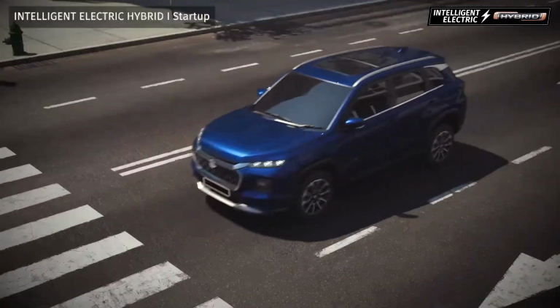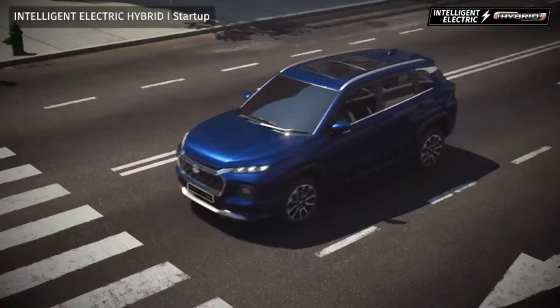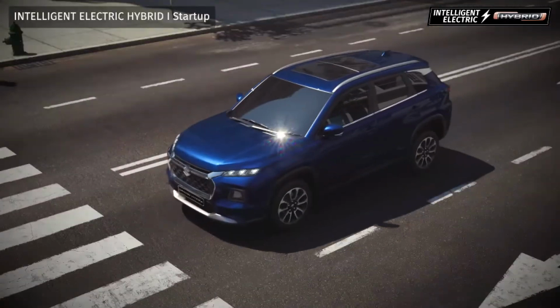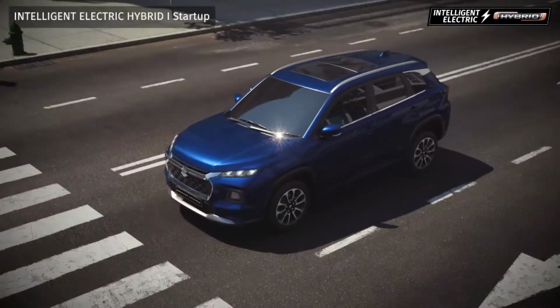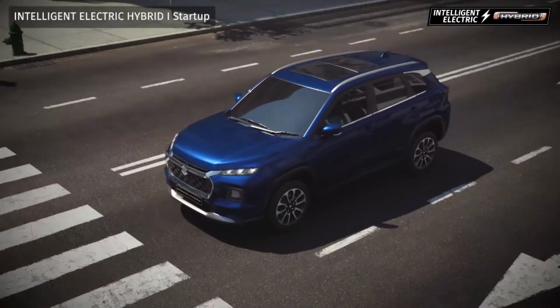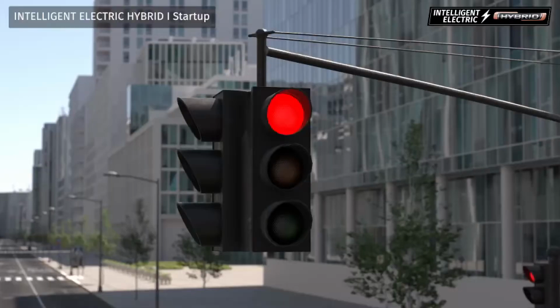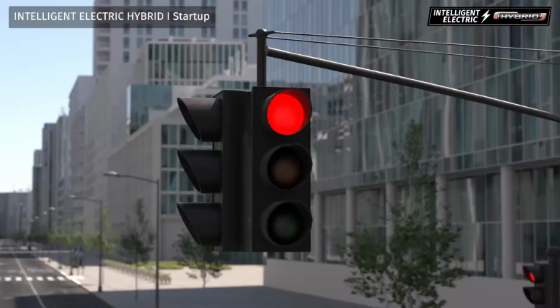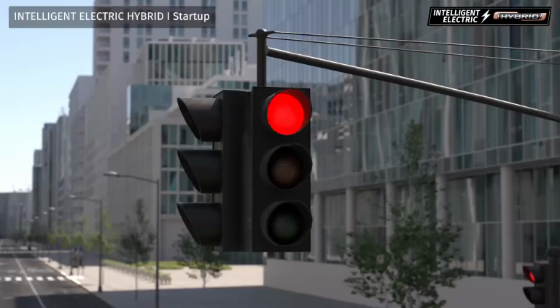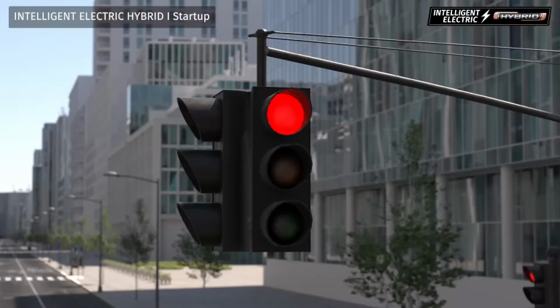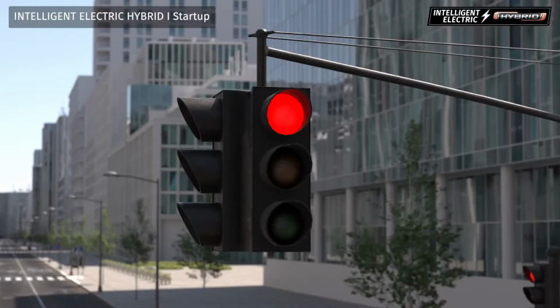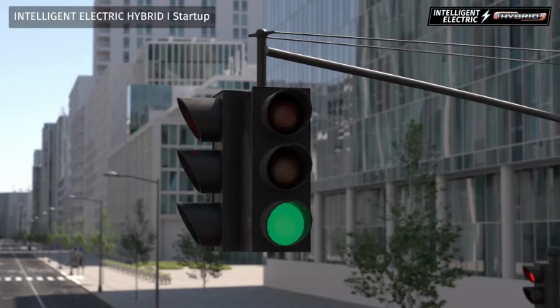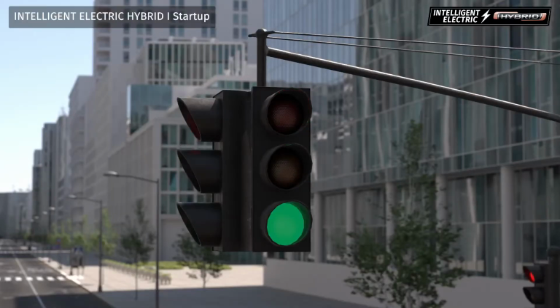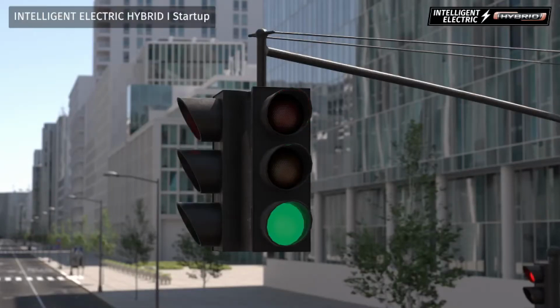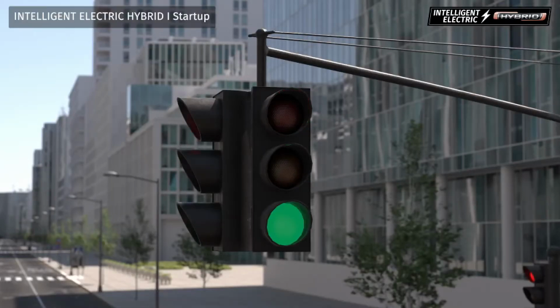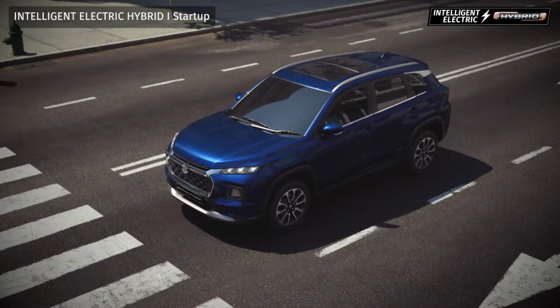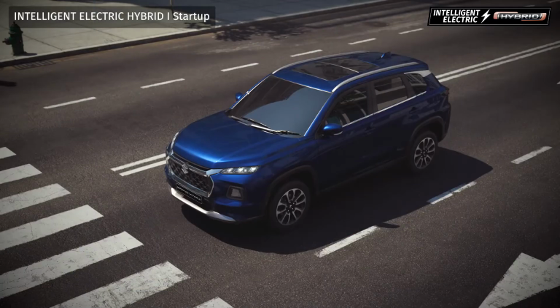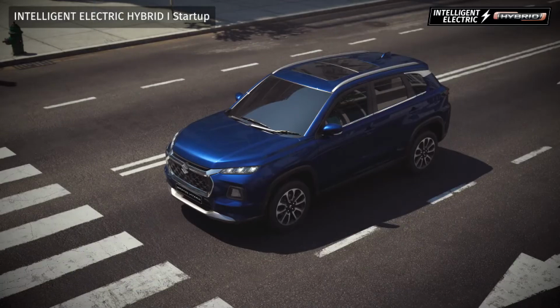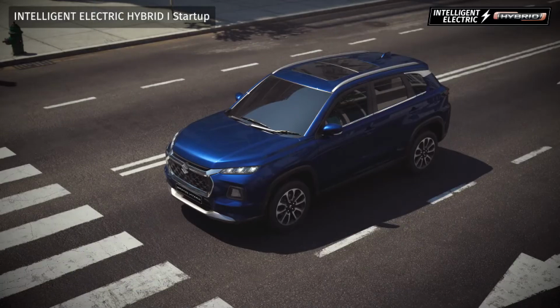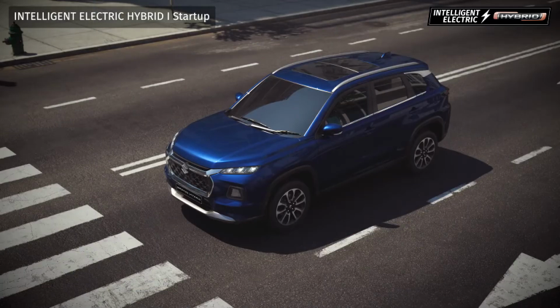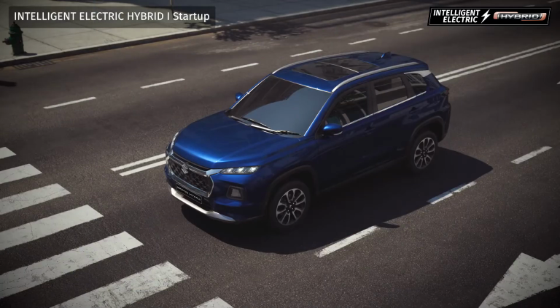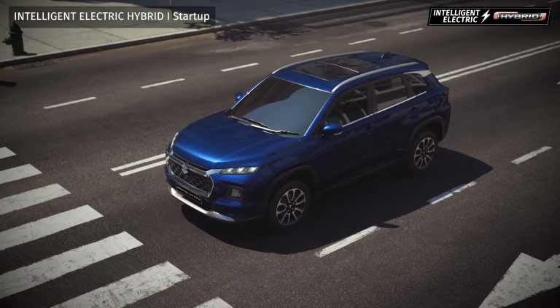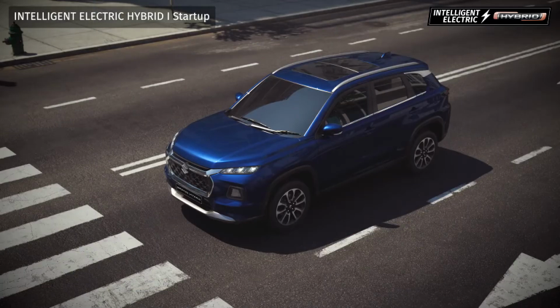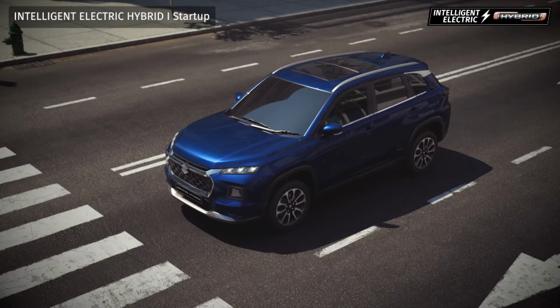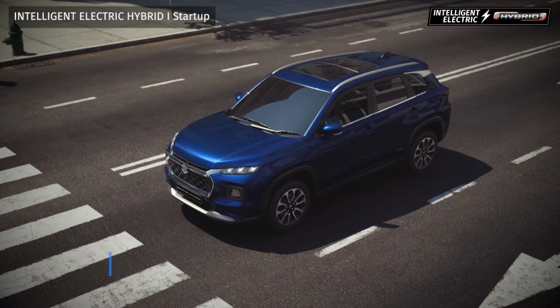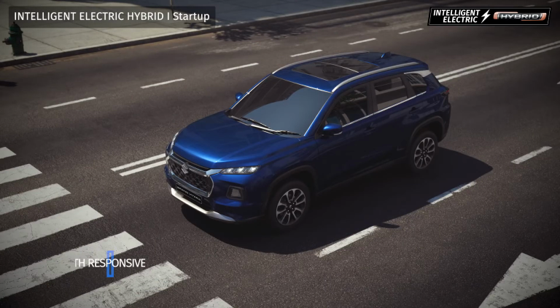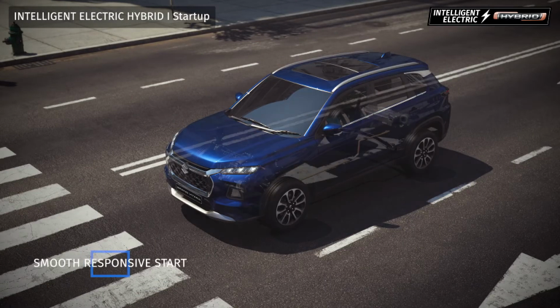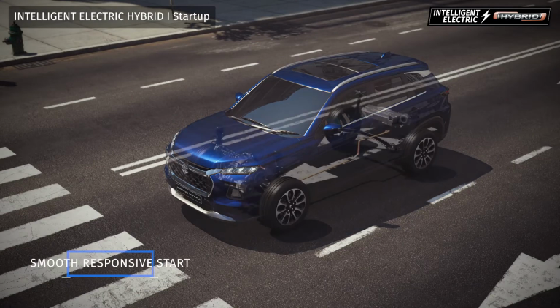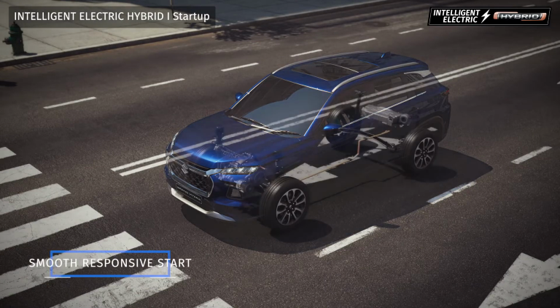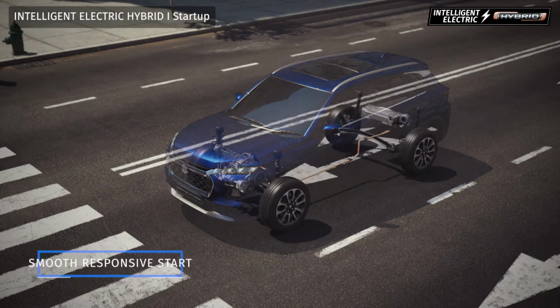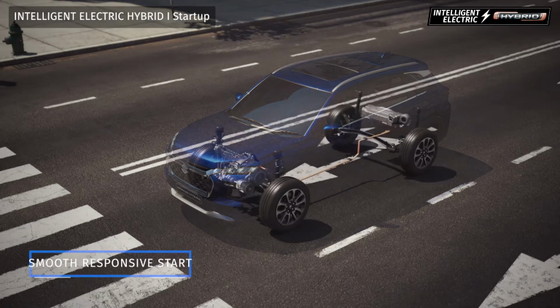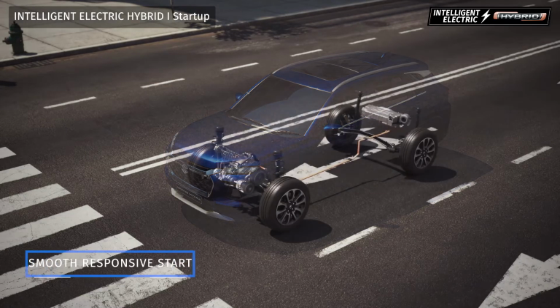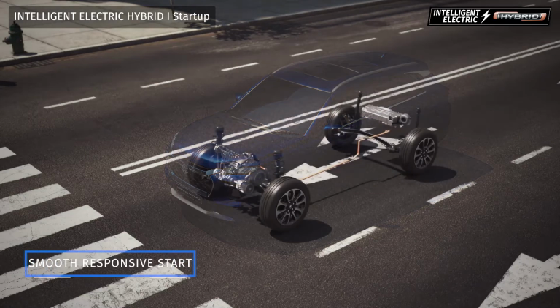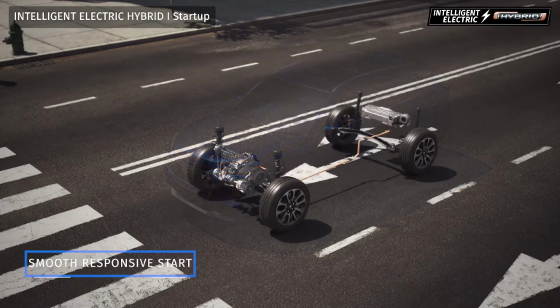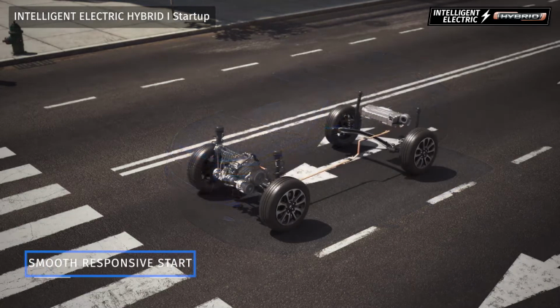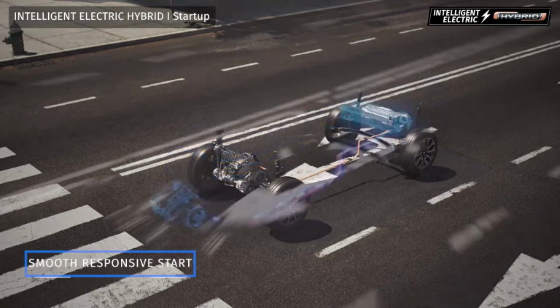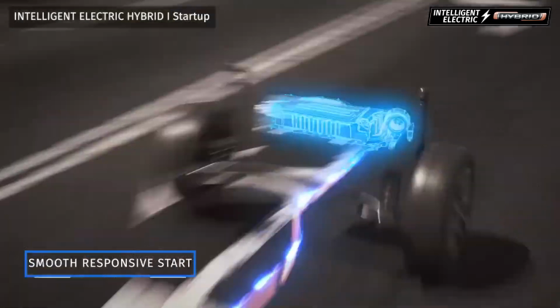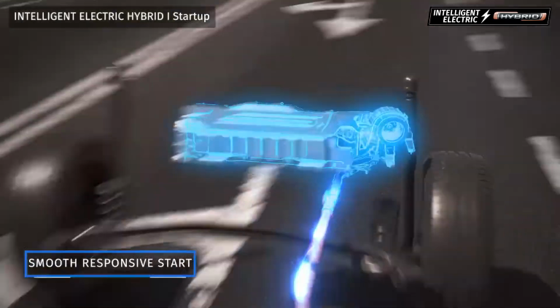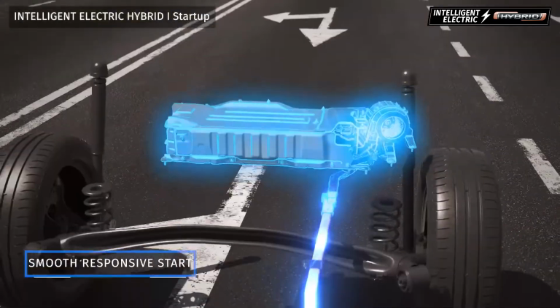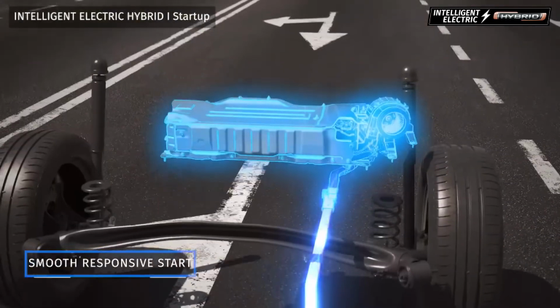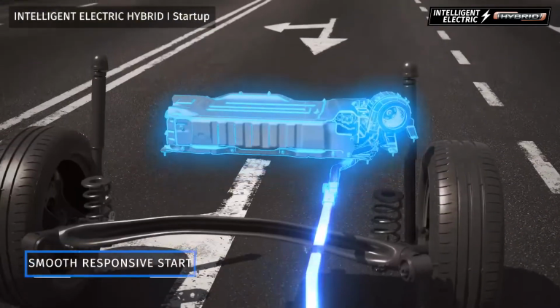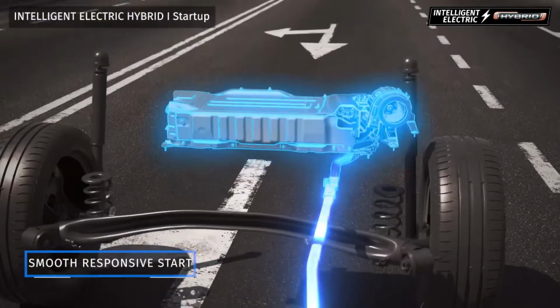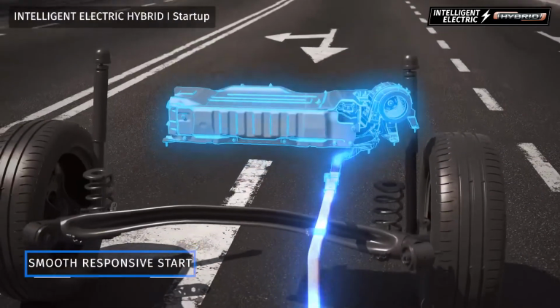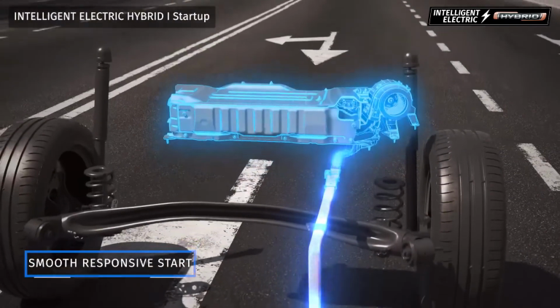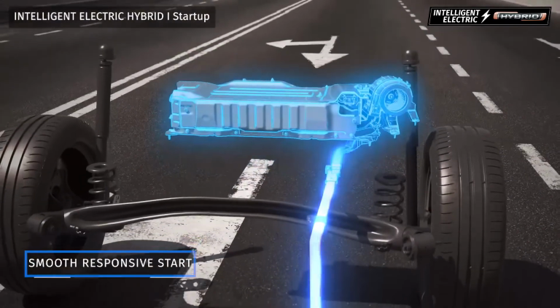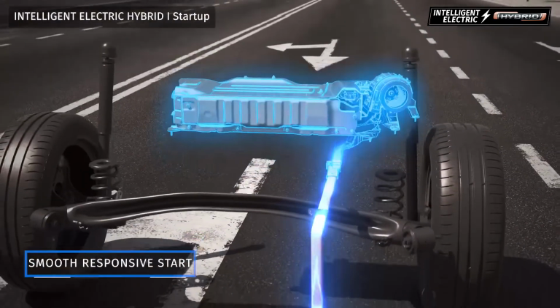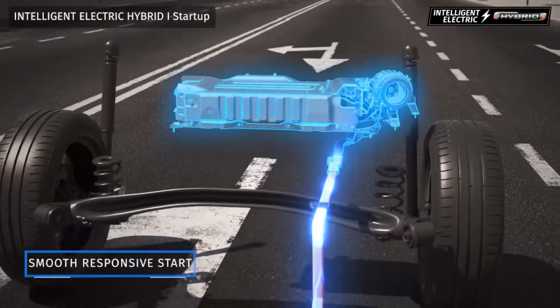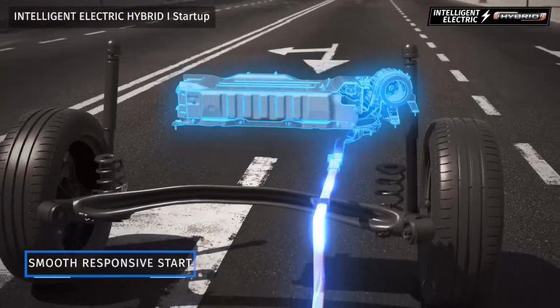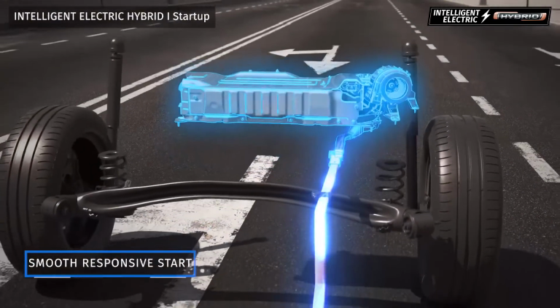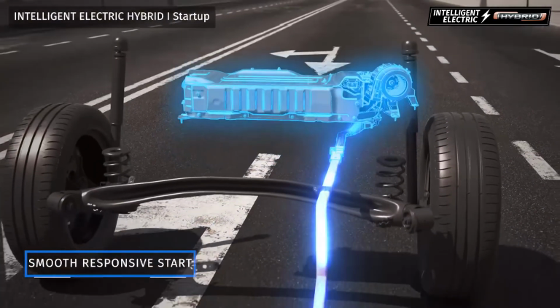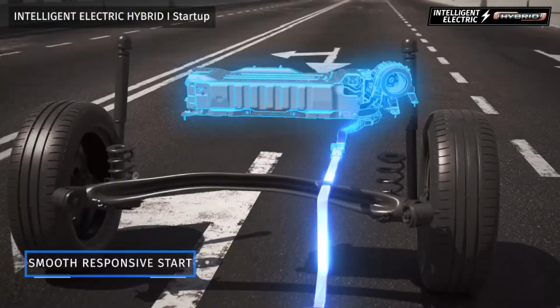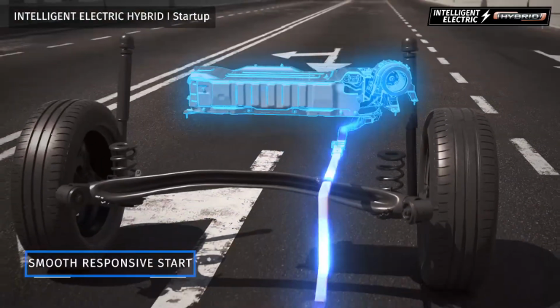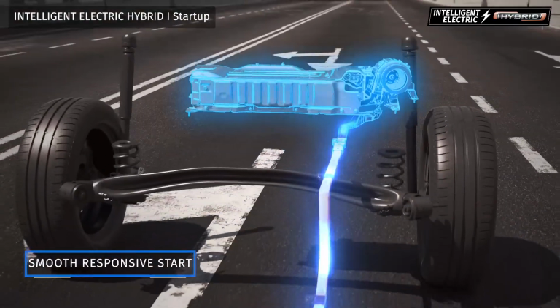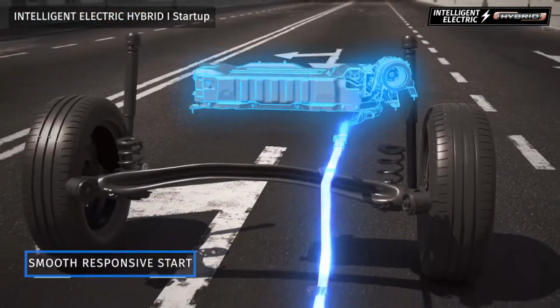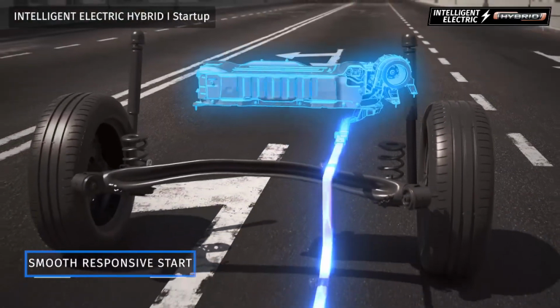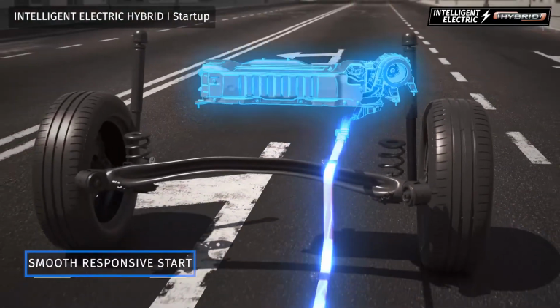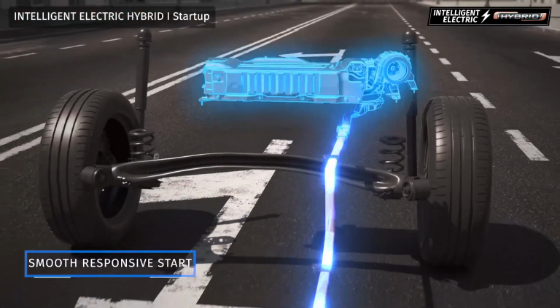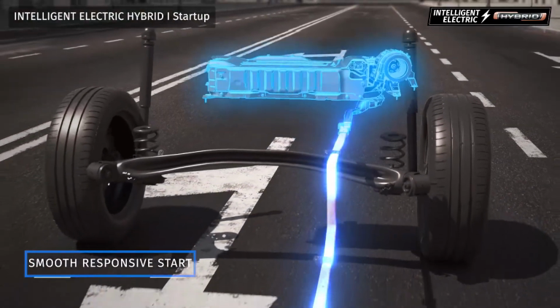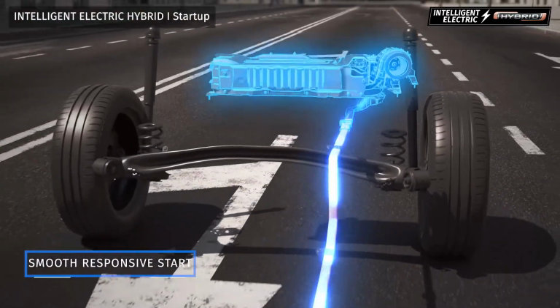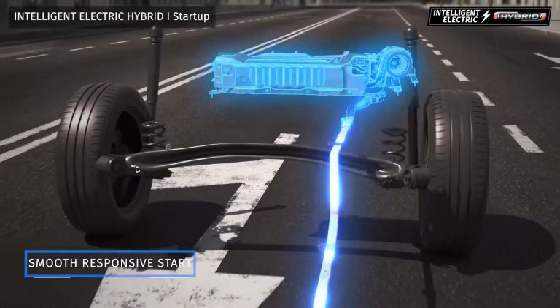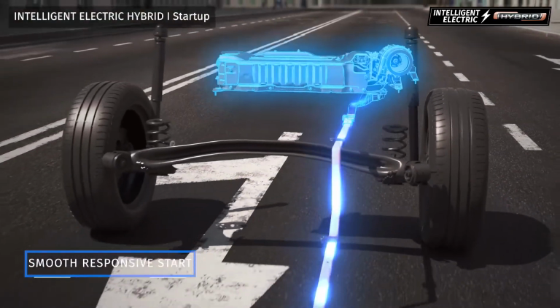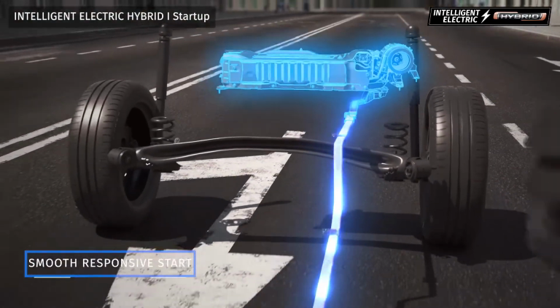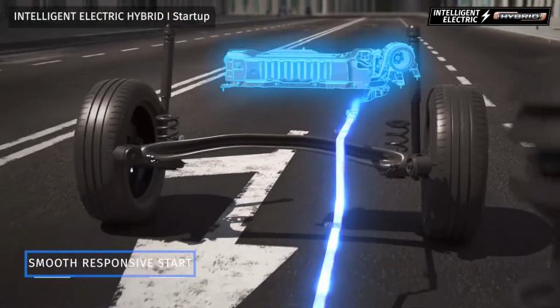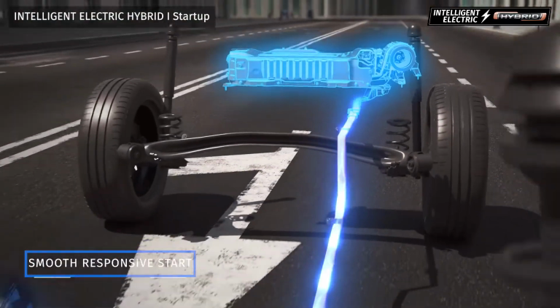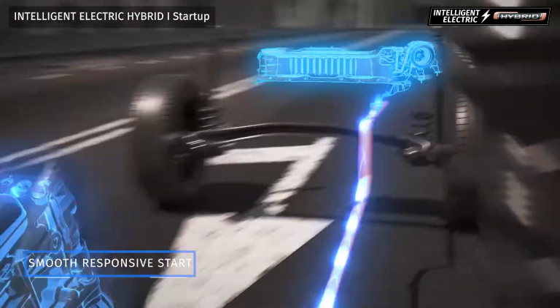During startup, the electric motor alone is used to propel the vehicle, resulting in superior fuel economy and a quieter drive.